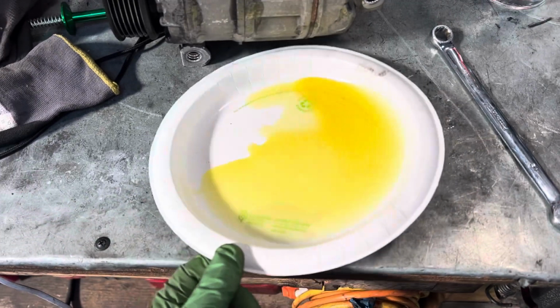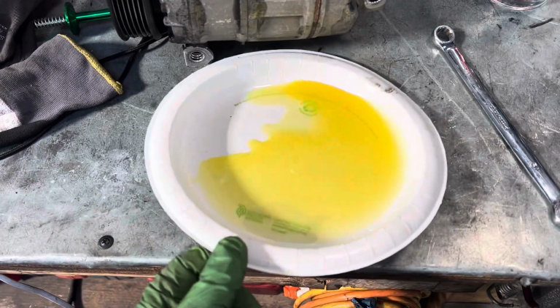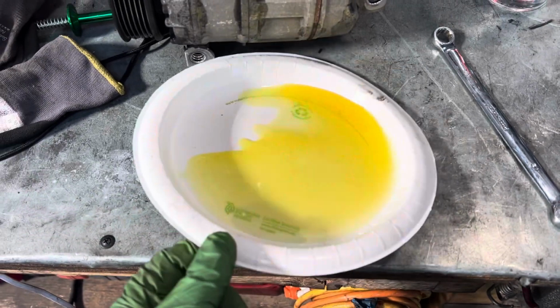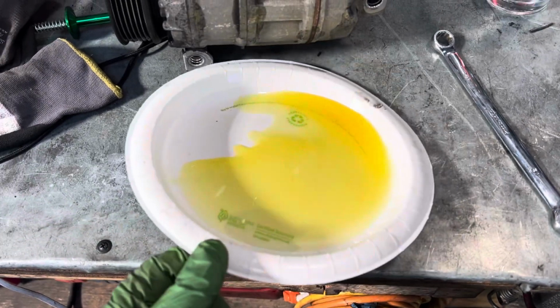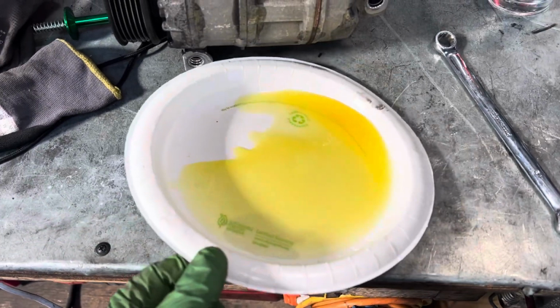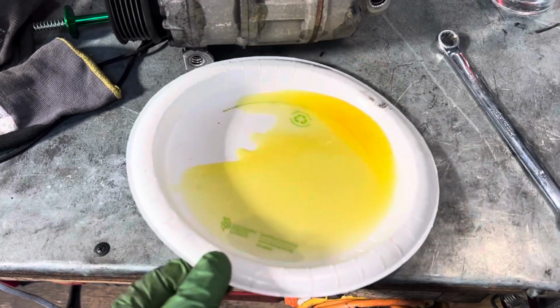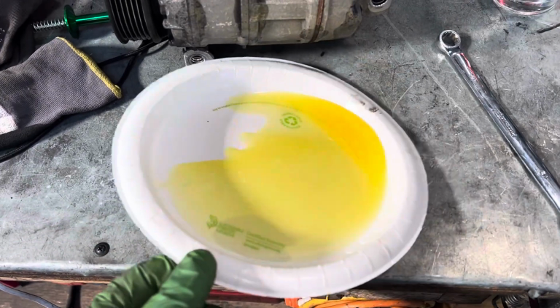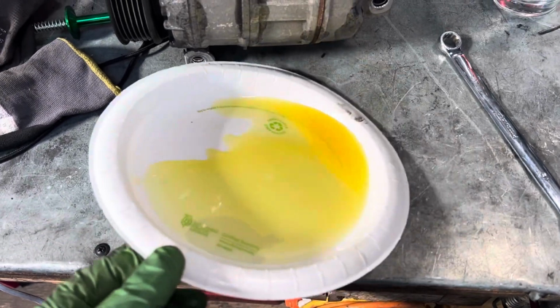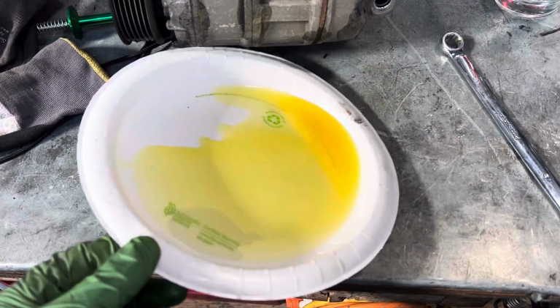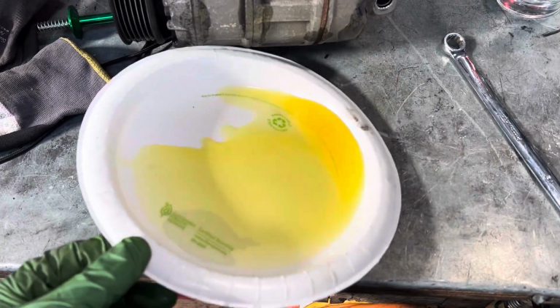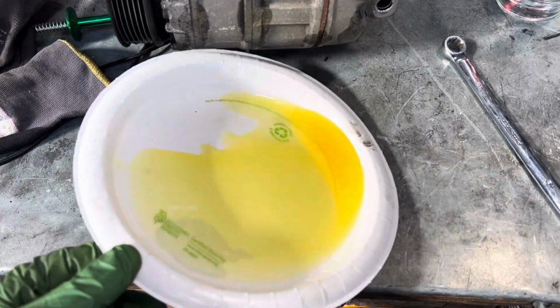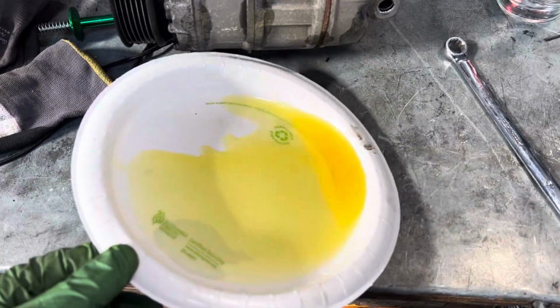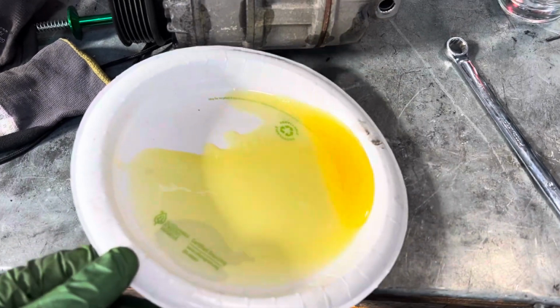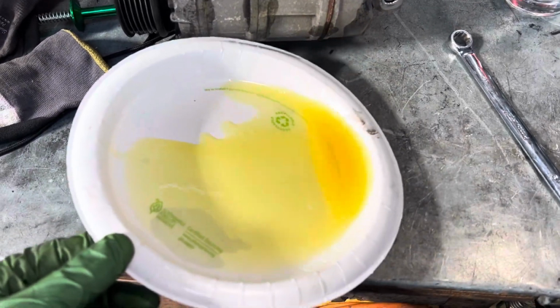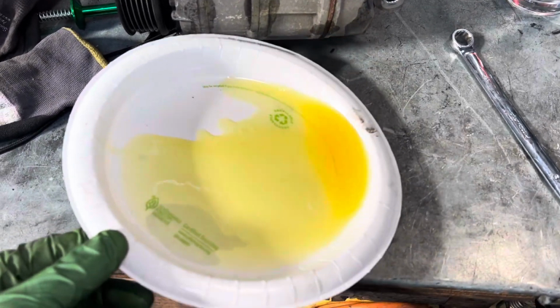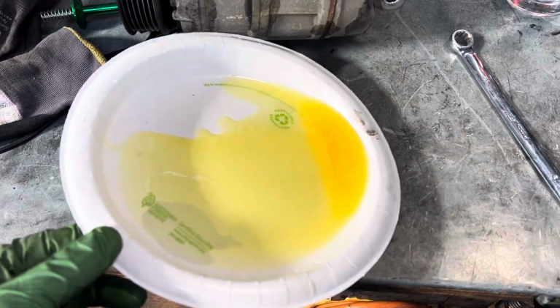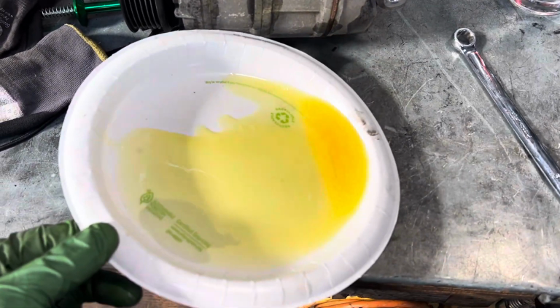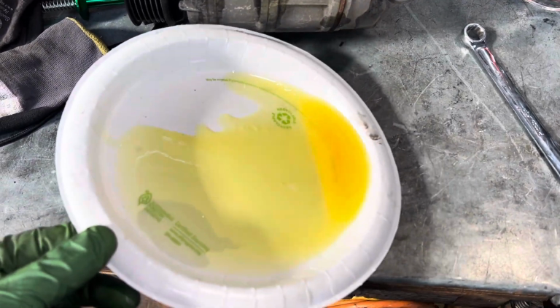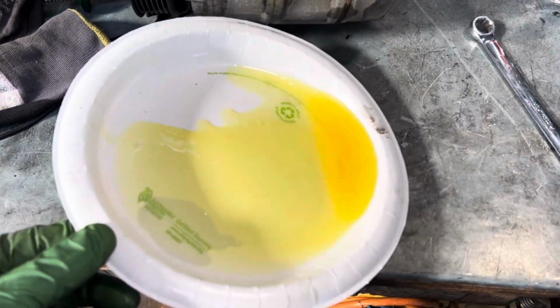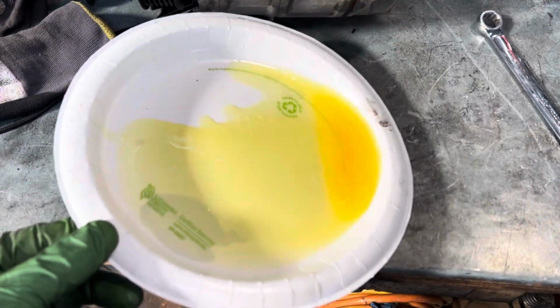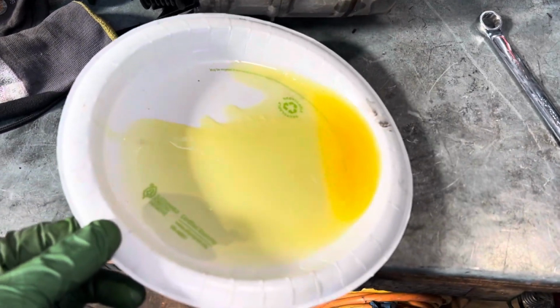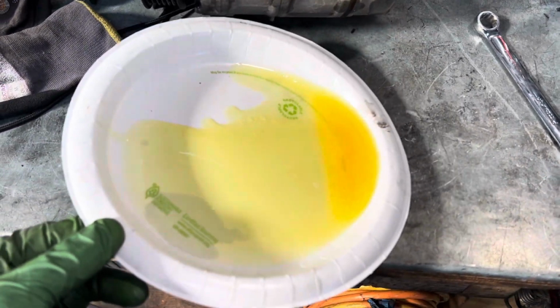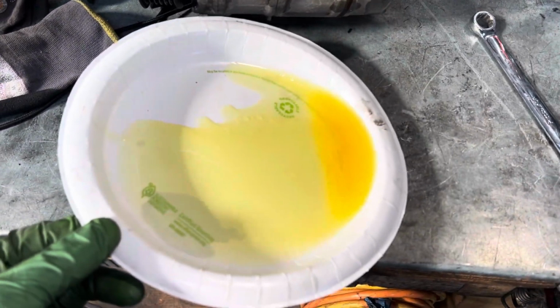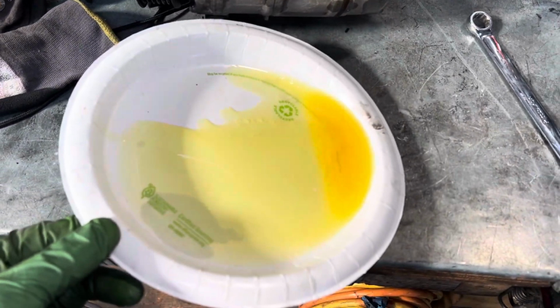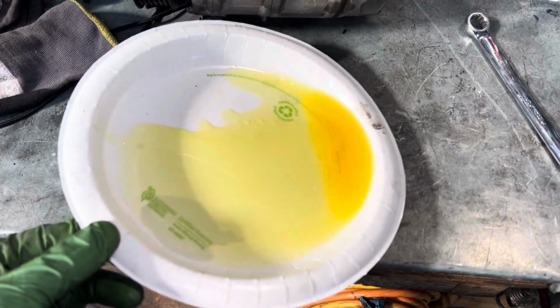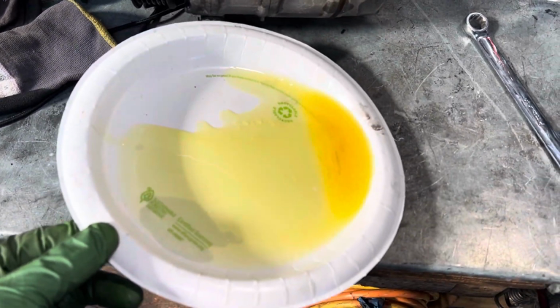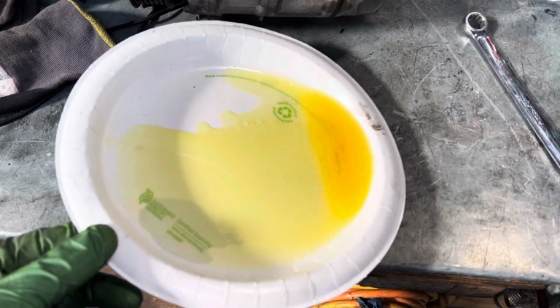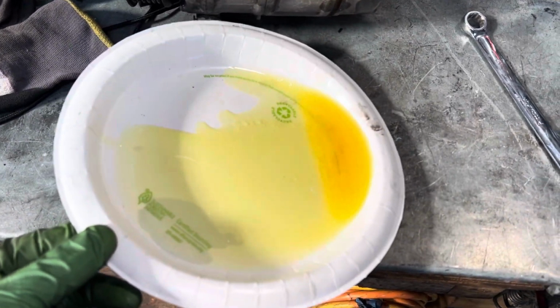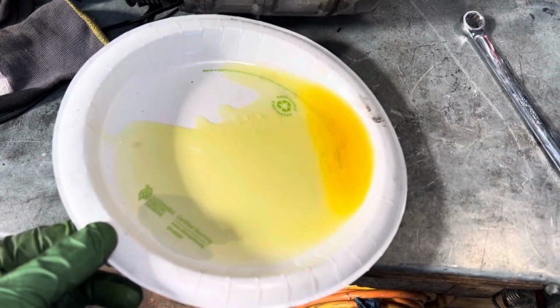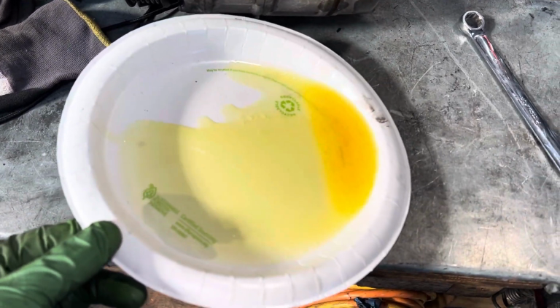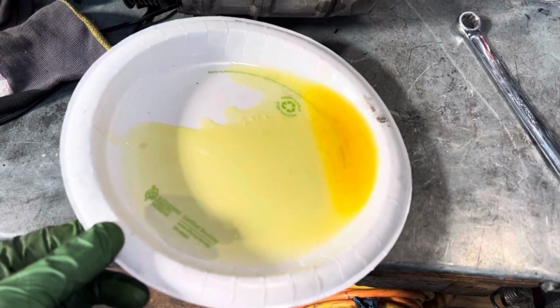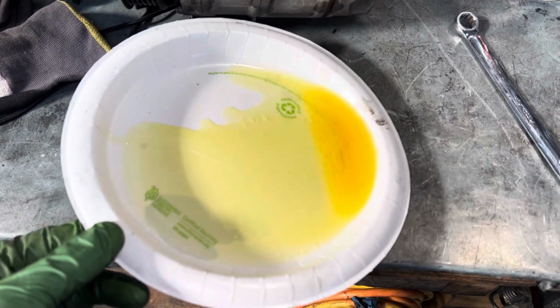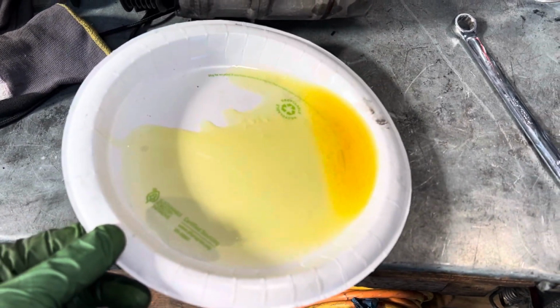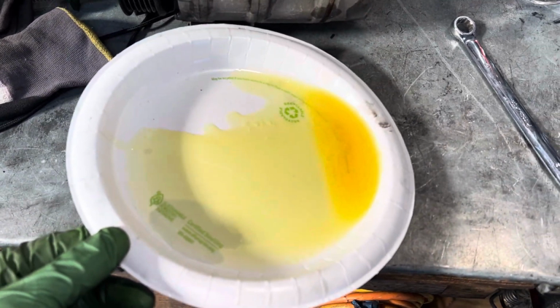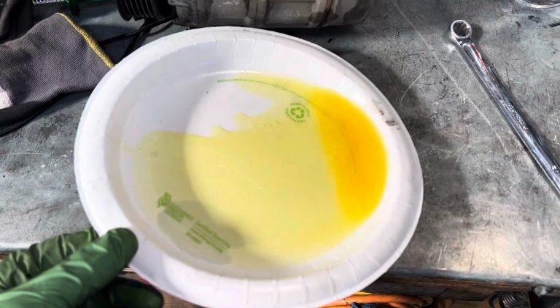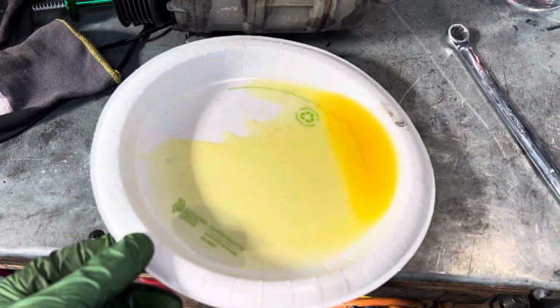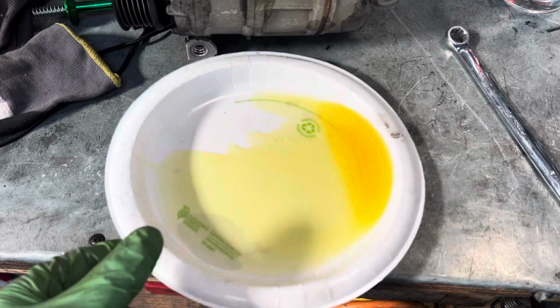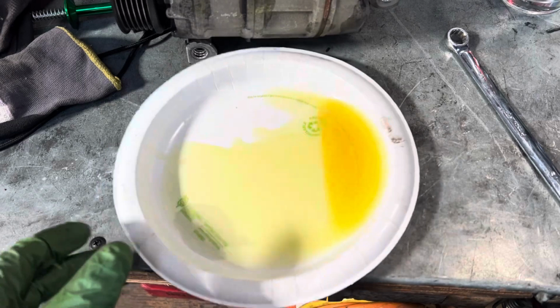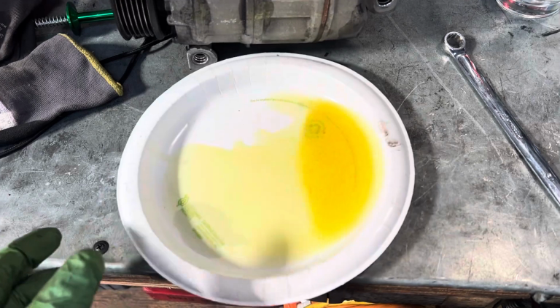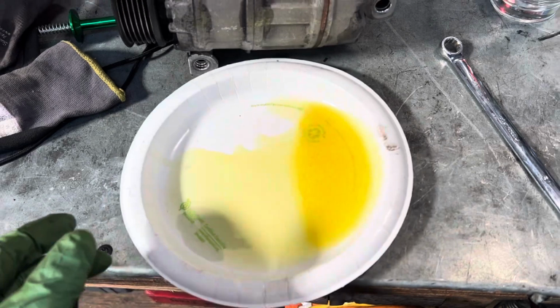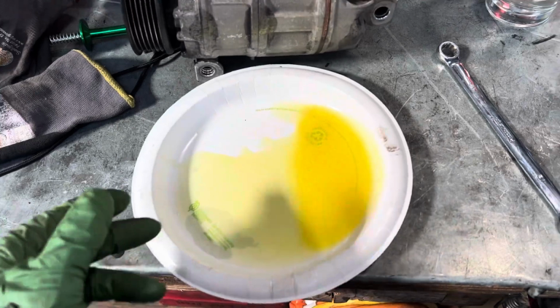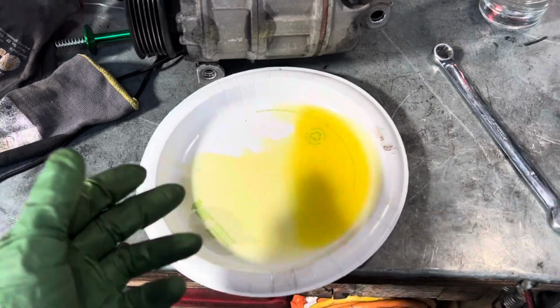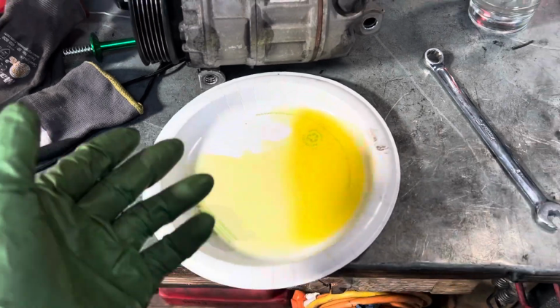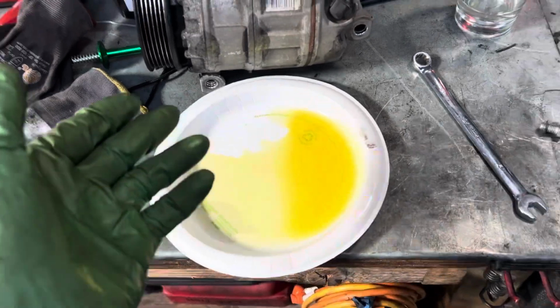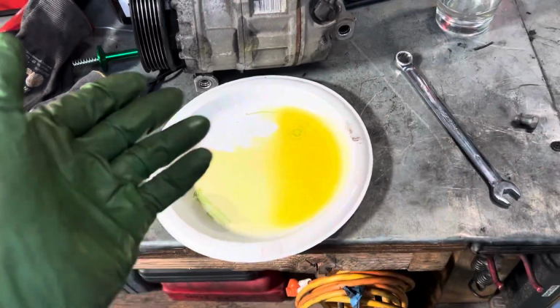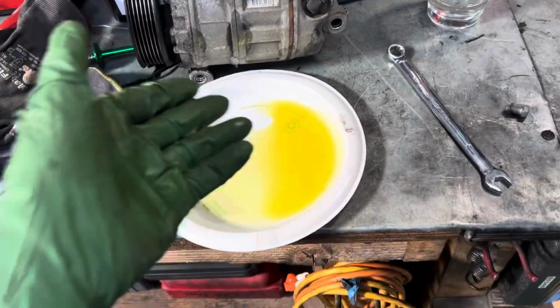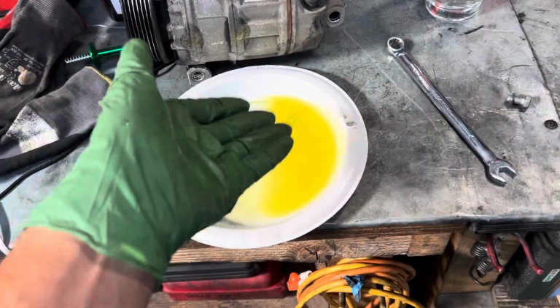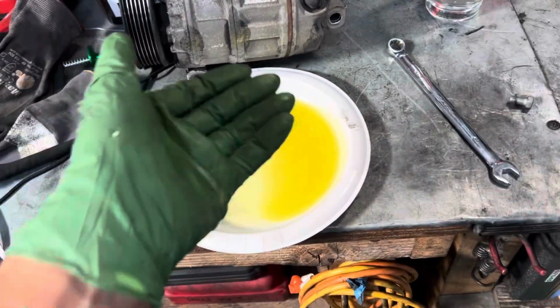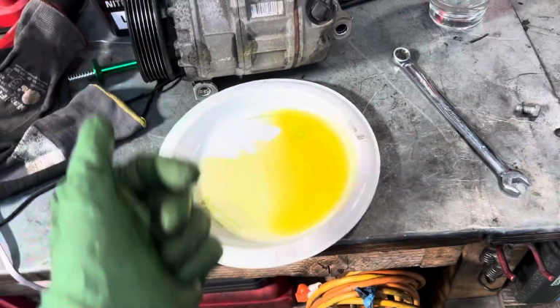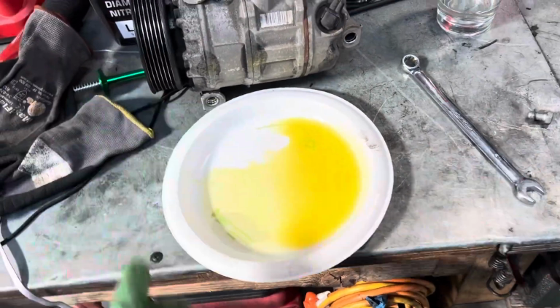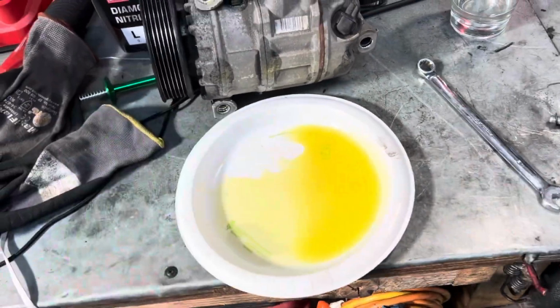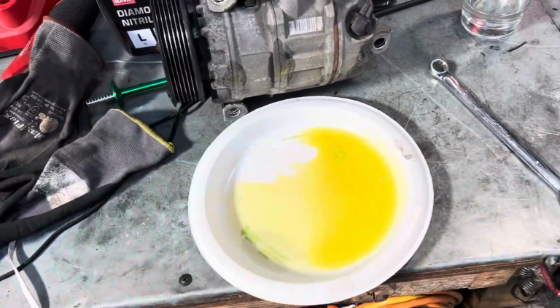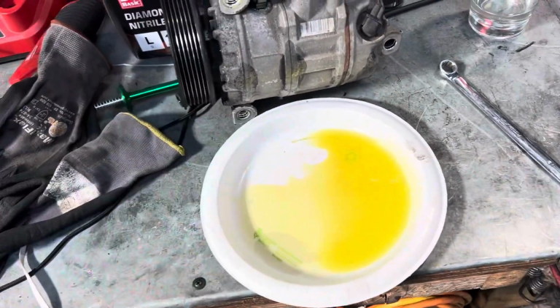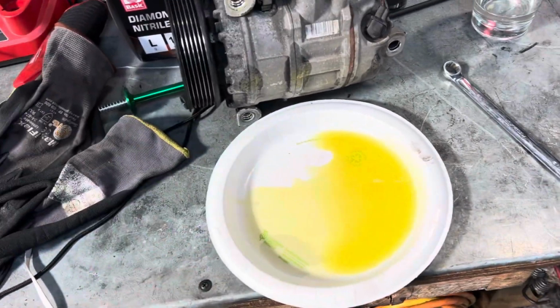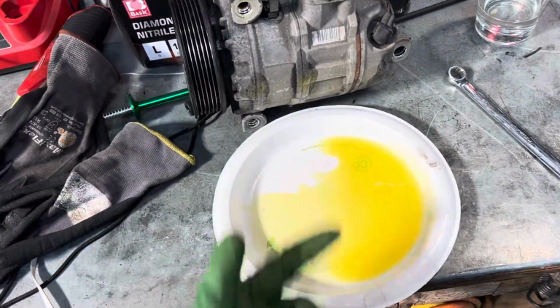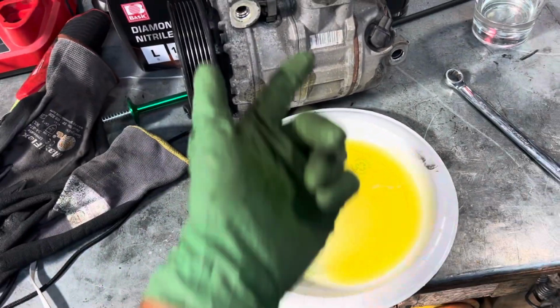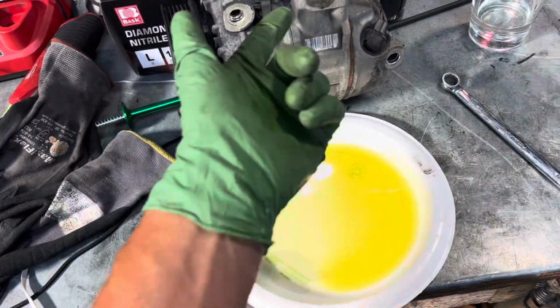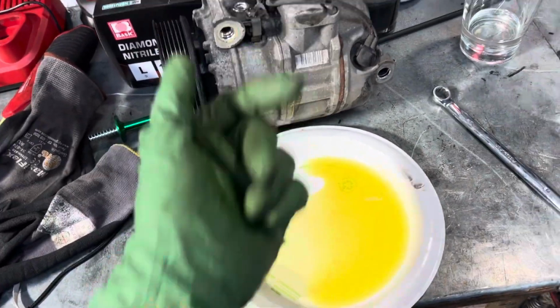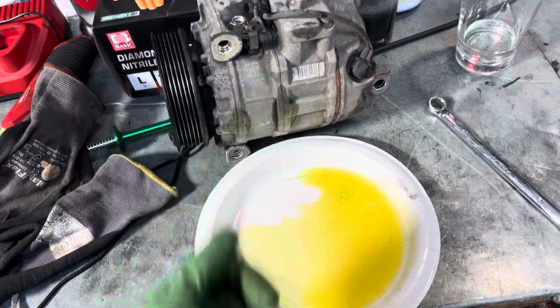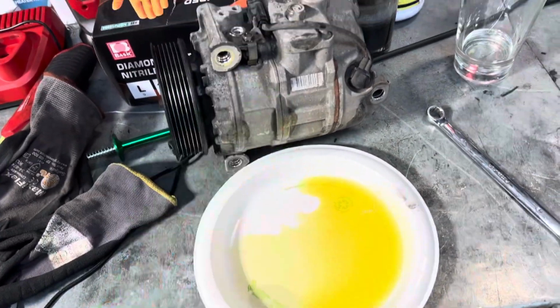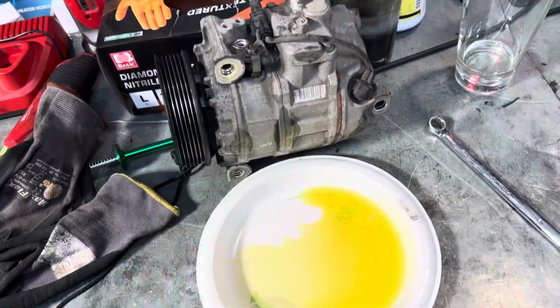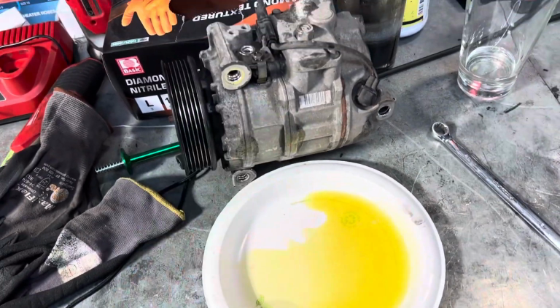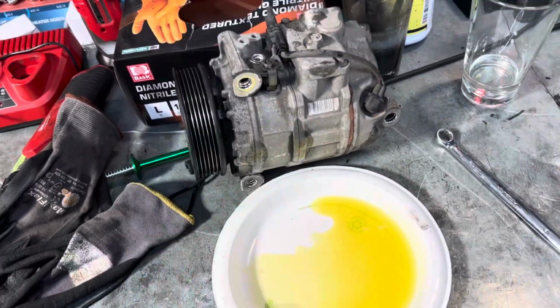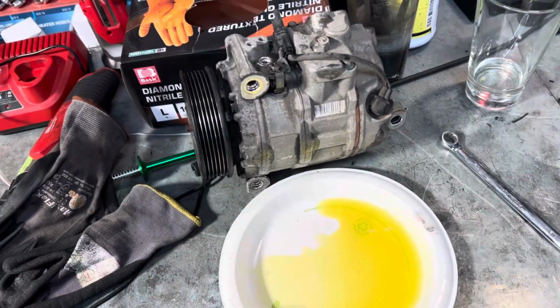By the way, look at this. So this is about a half ounce. So if this is a half ounce, where did all the oil go?